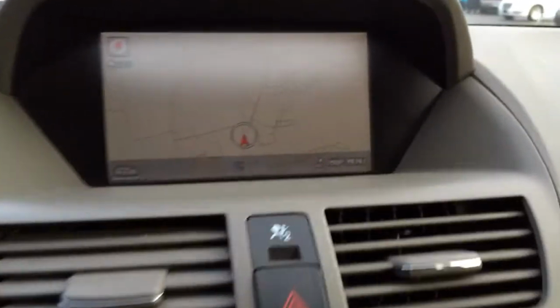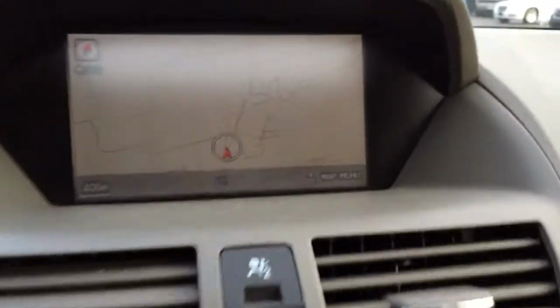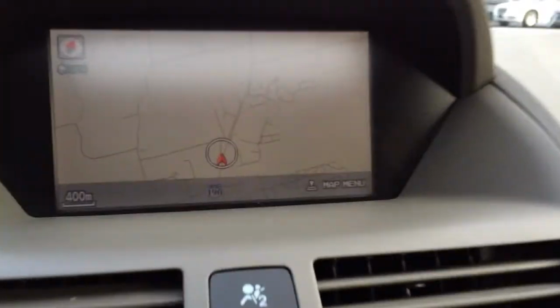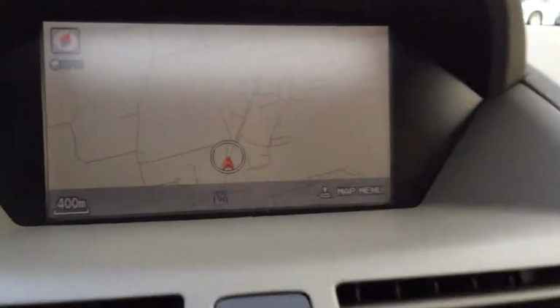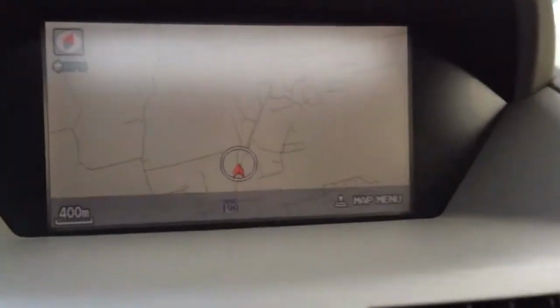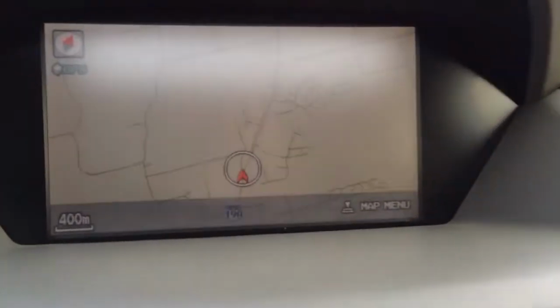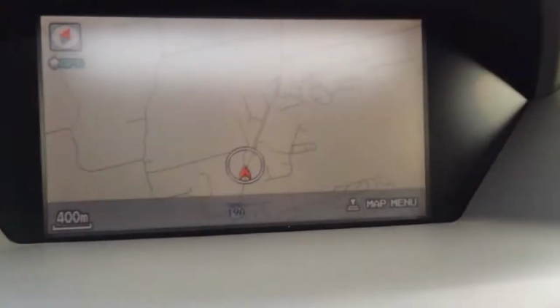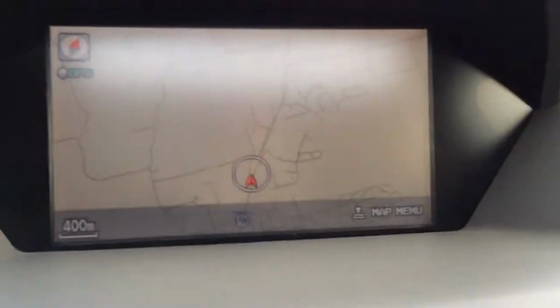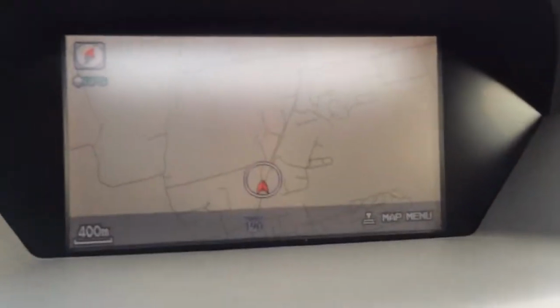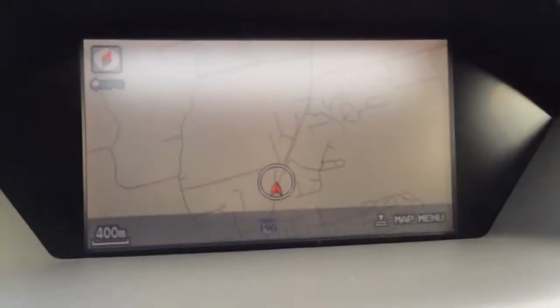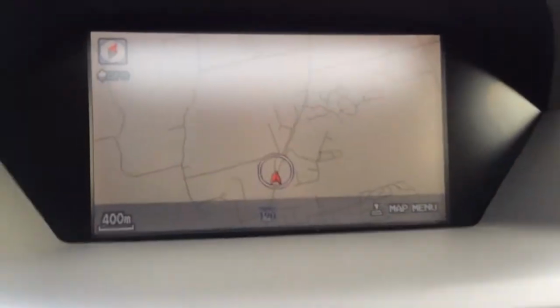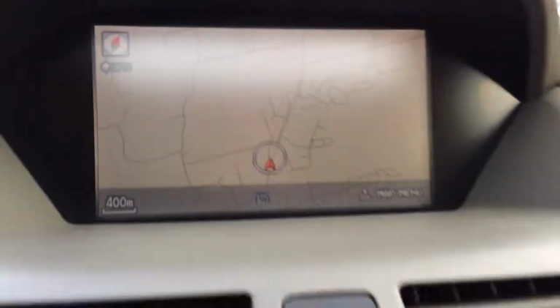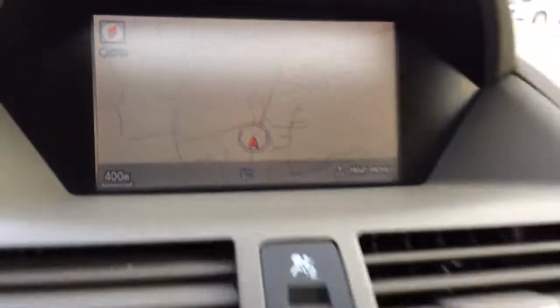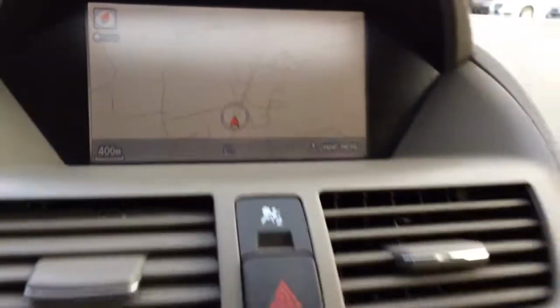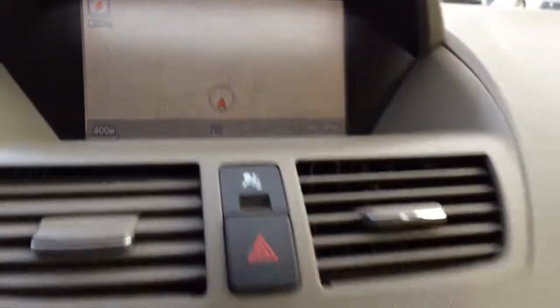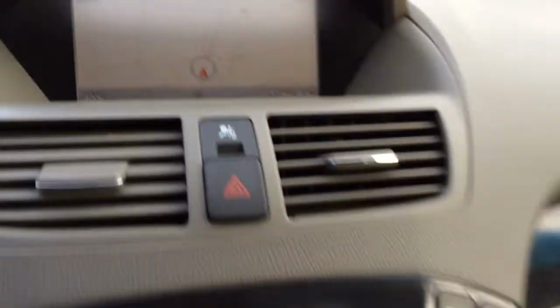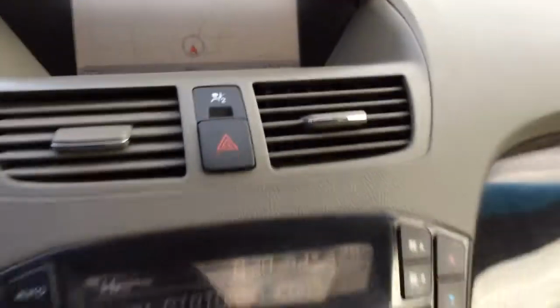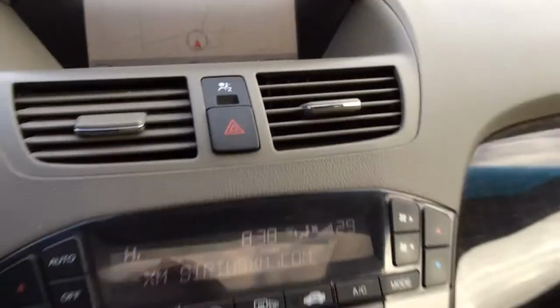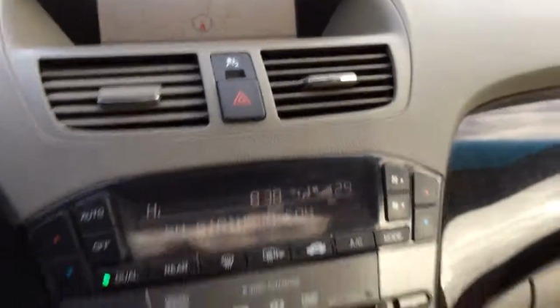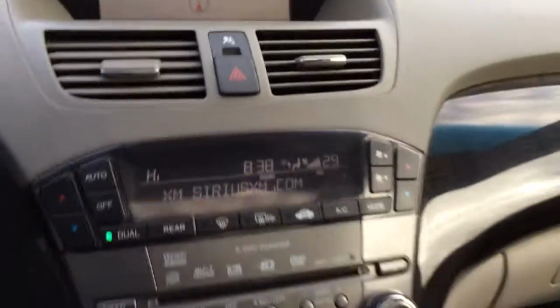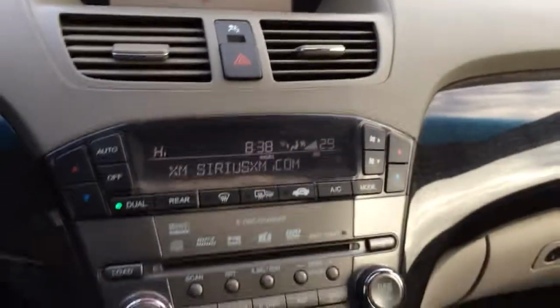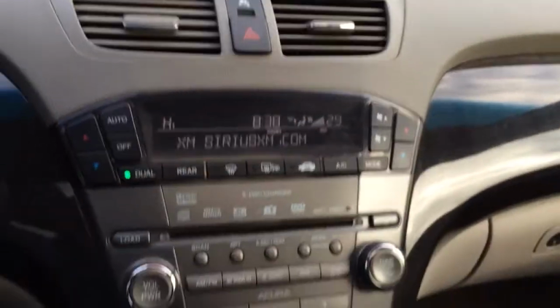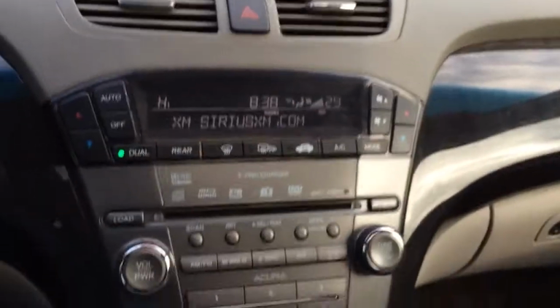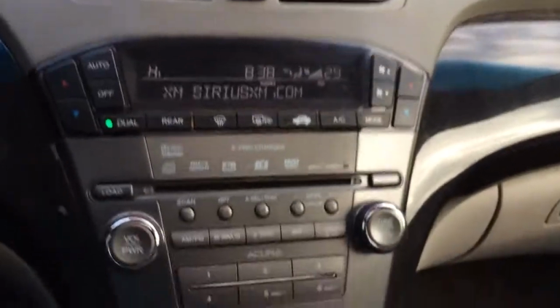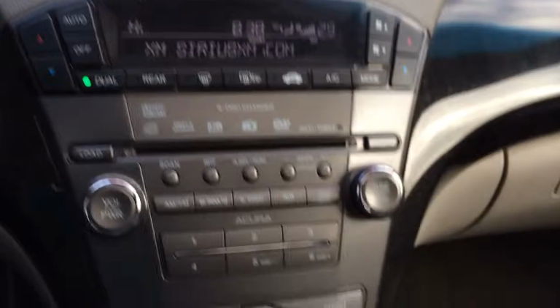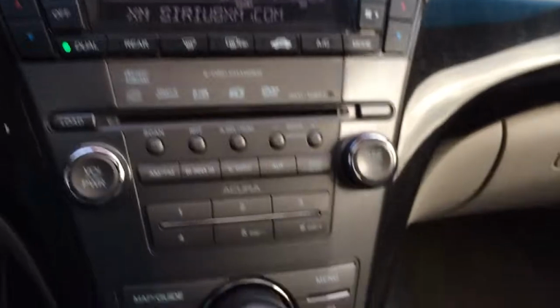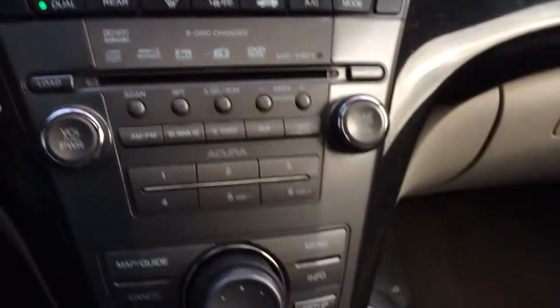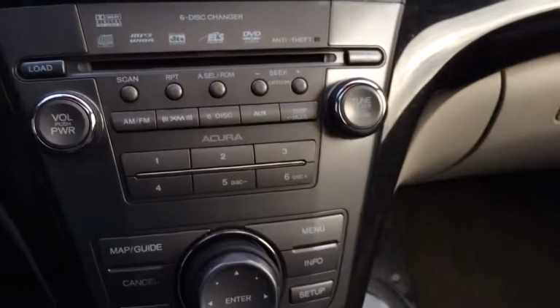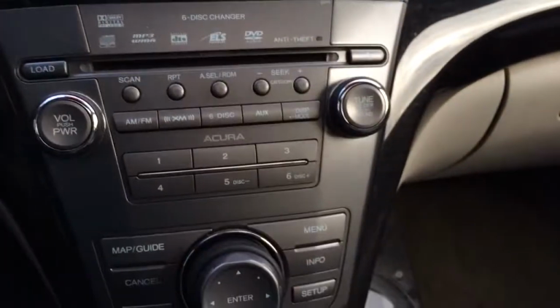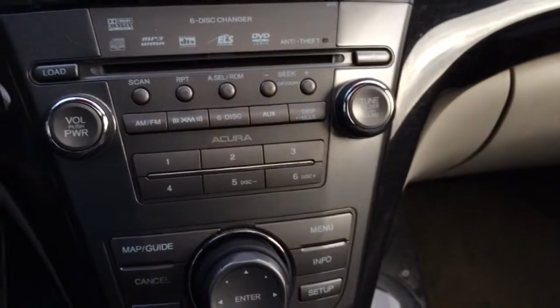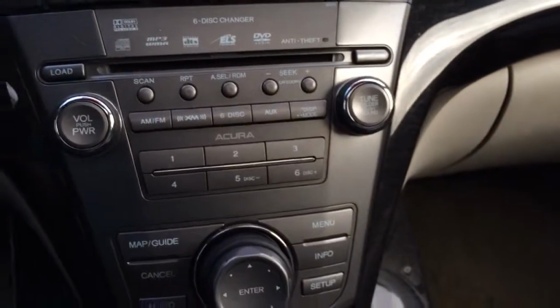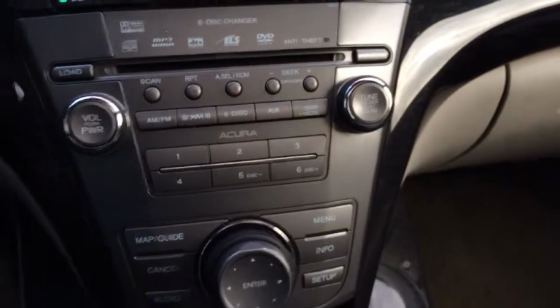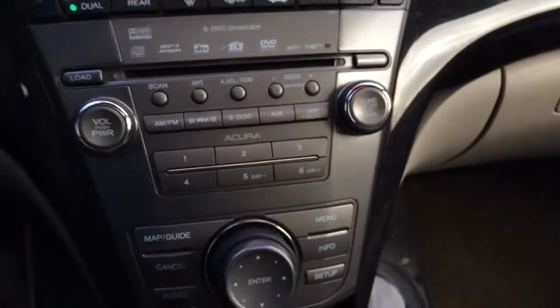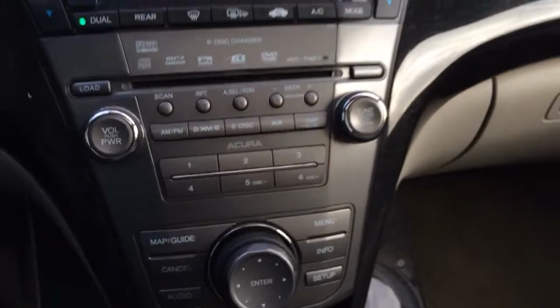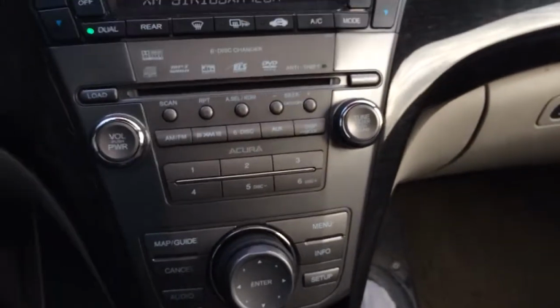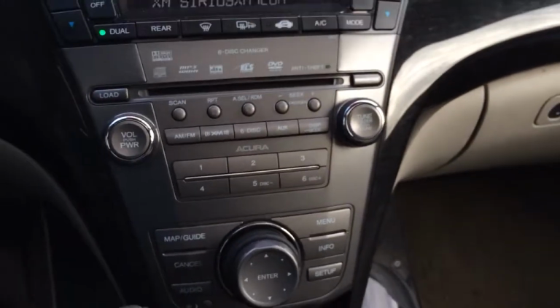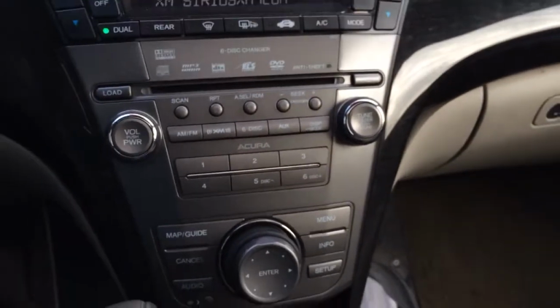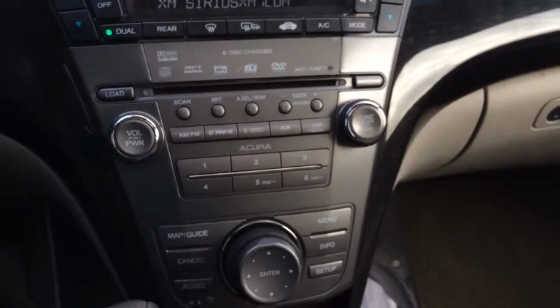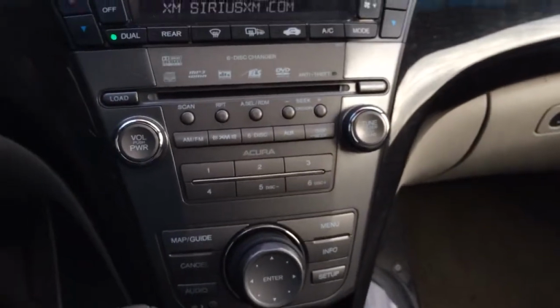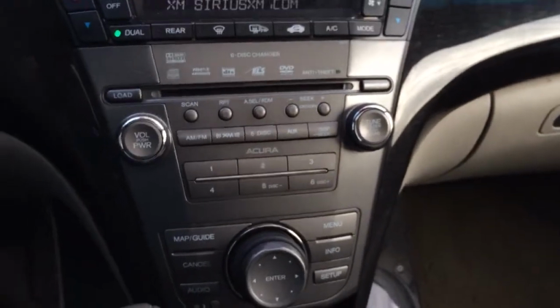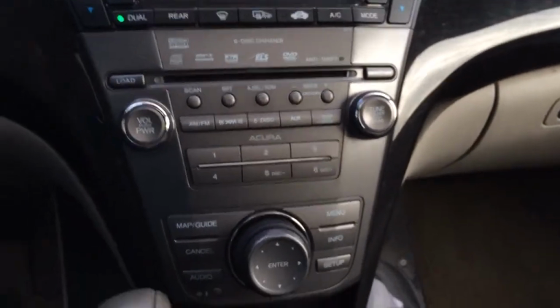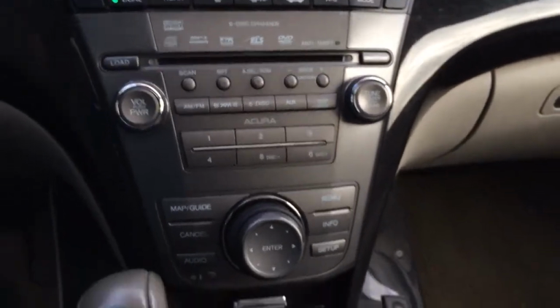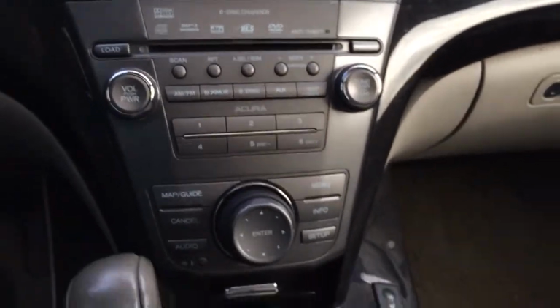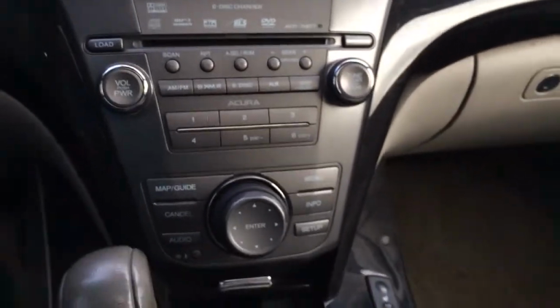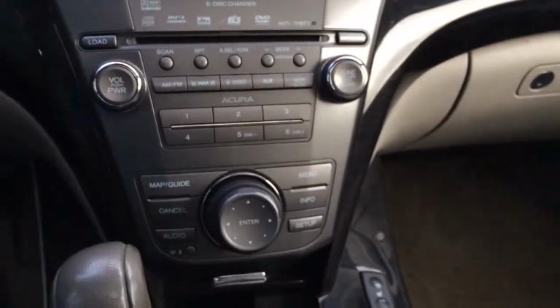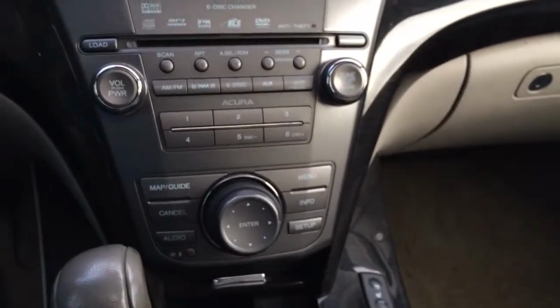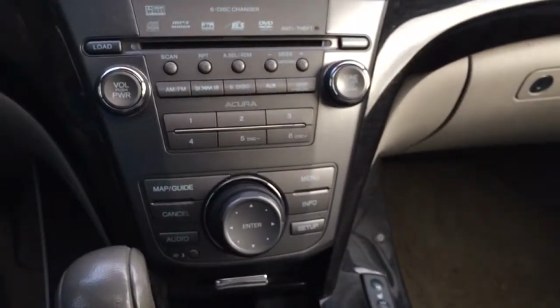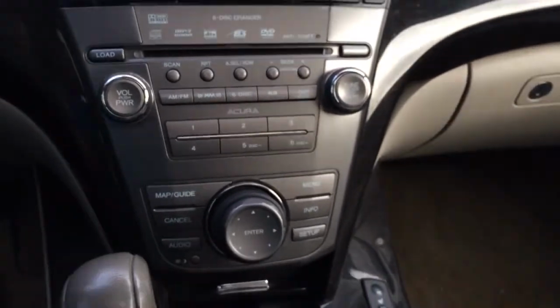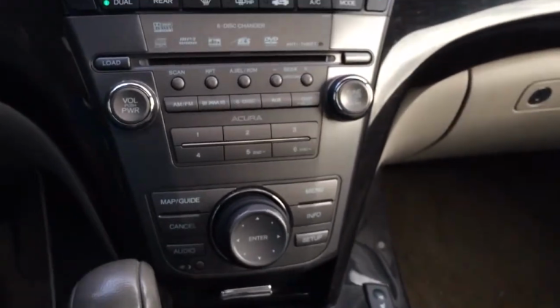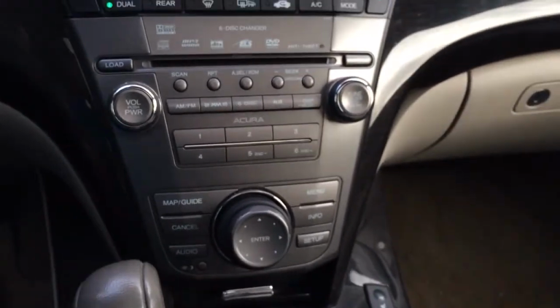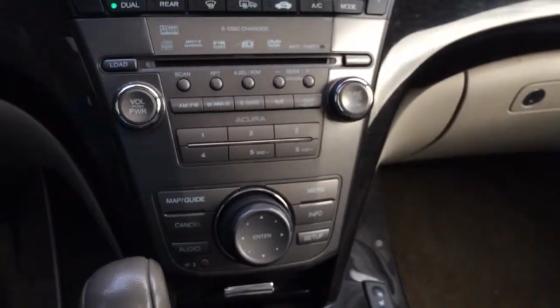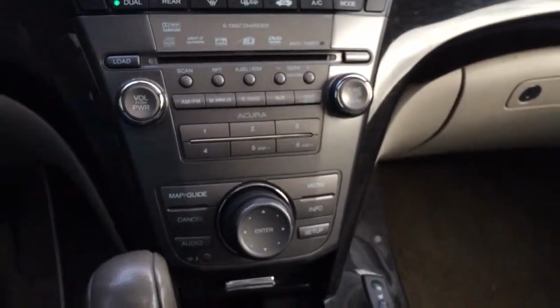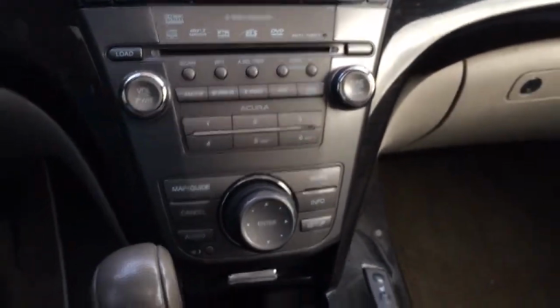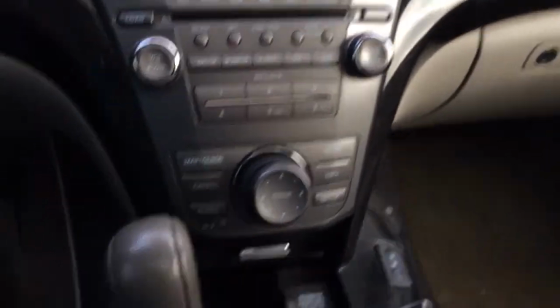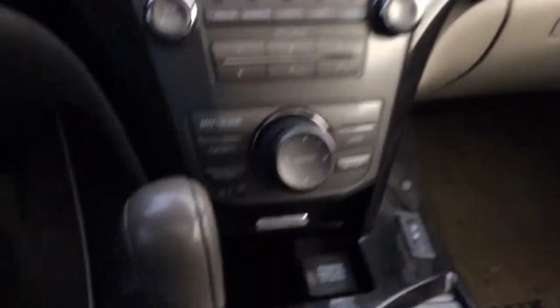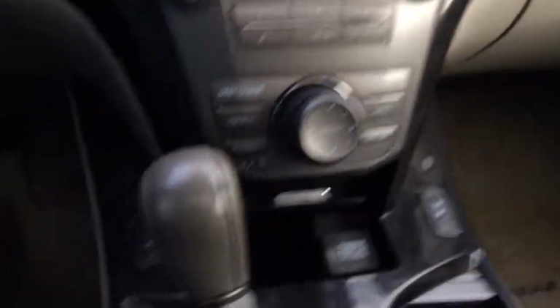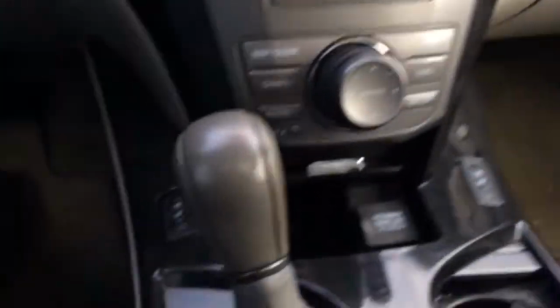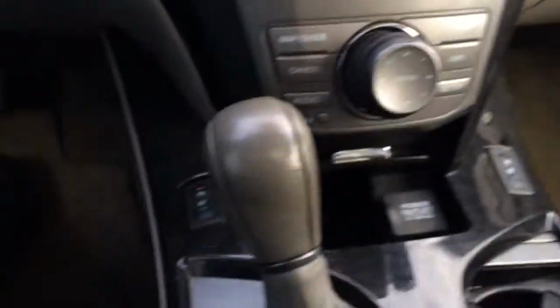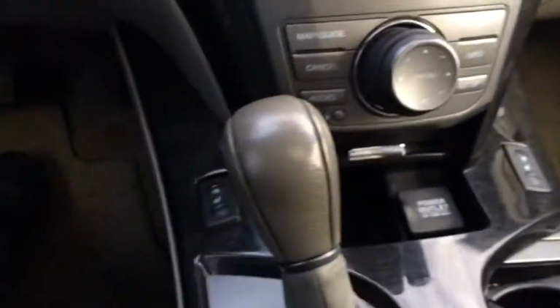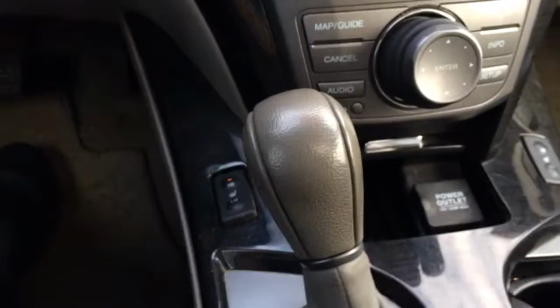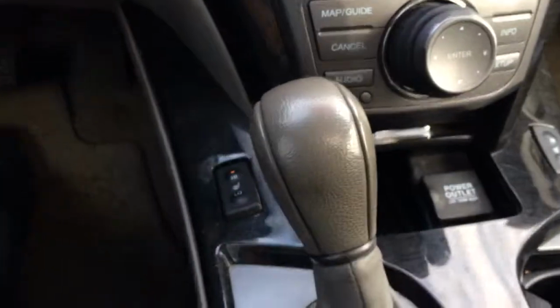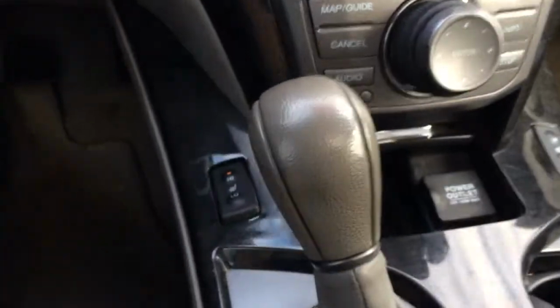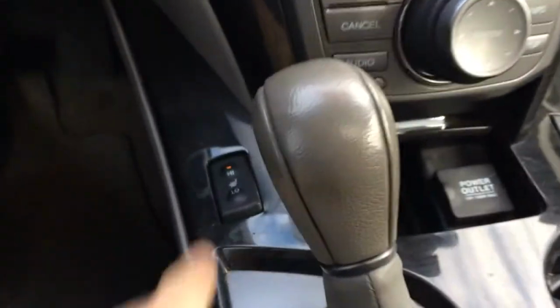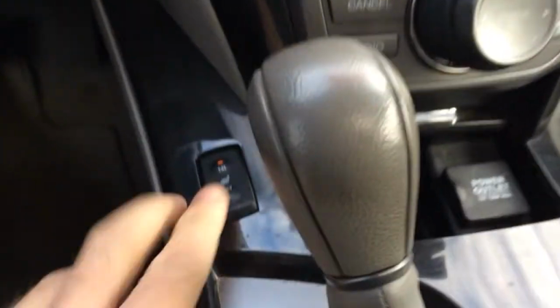Navigation, Sirius XM, AM, FM, CD player. Does do DVD audio as well.